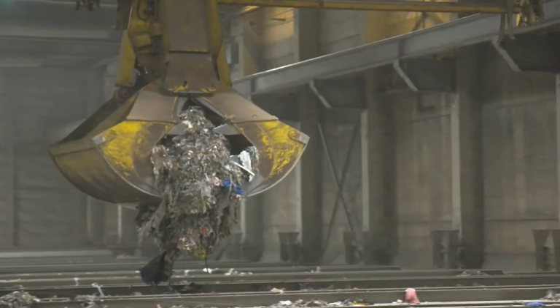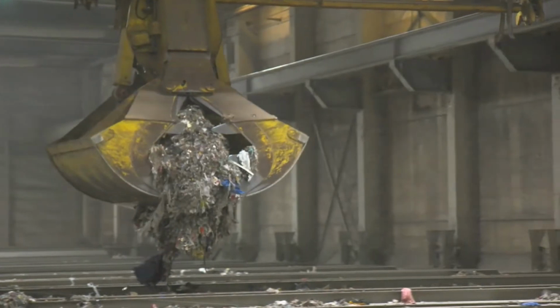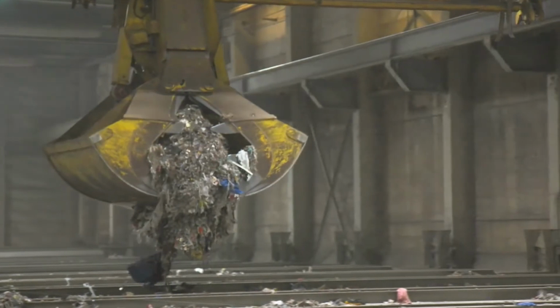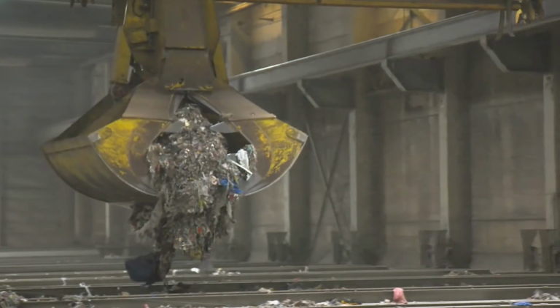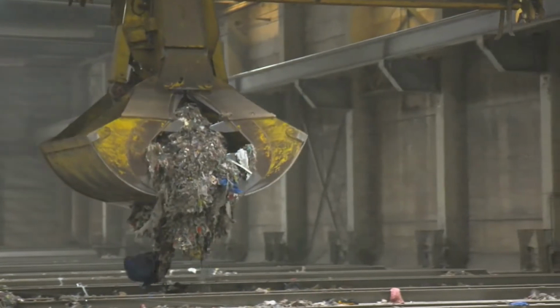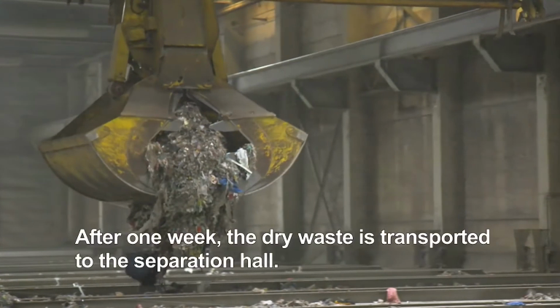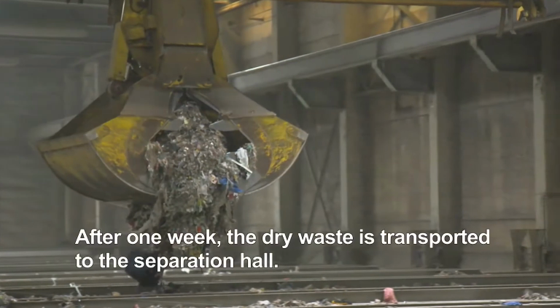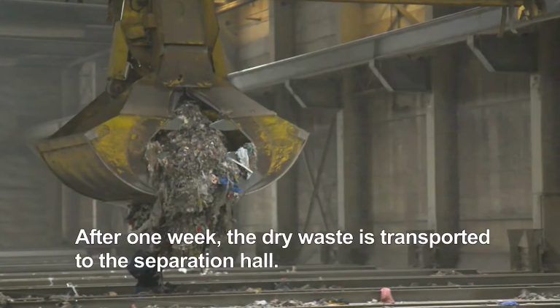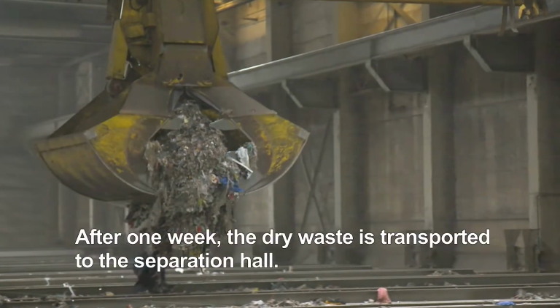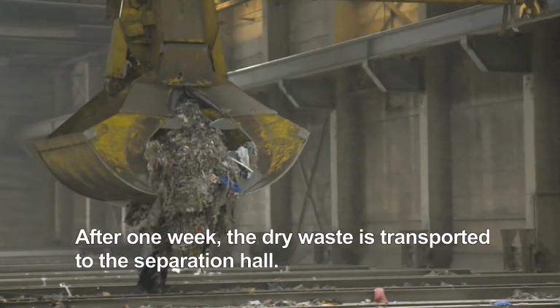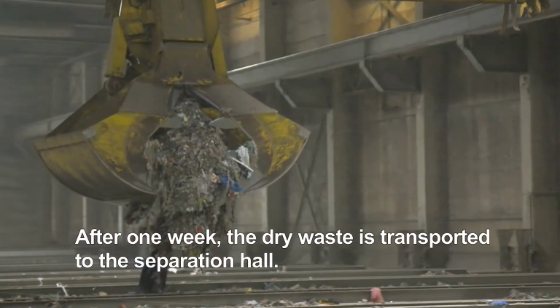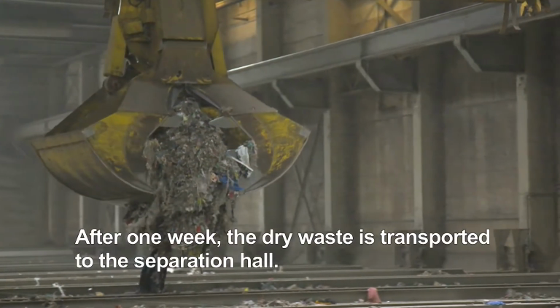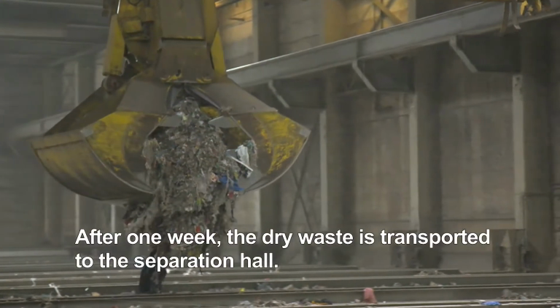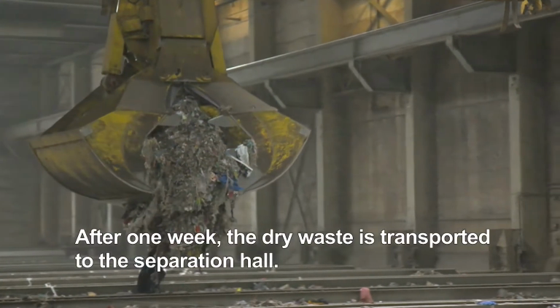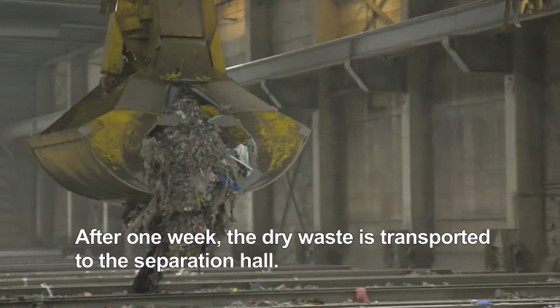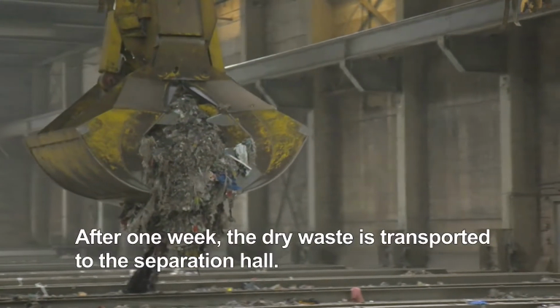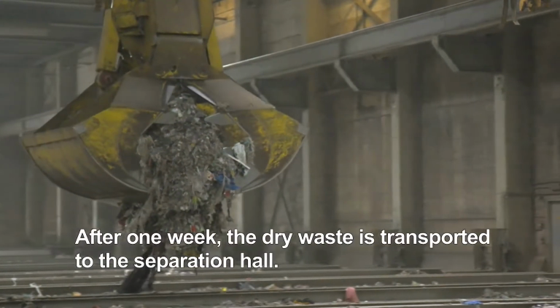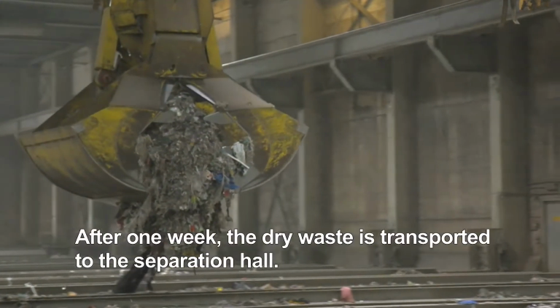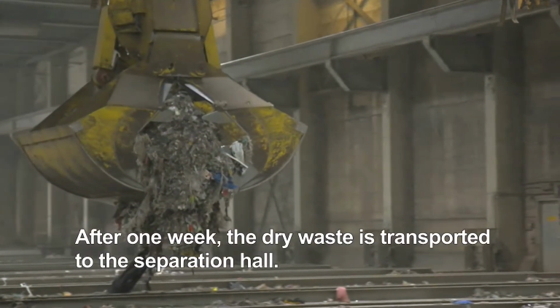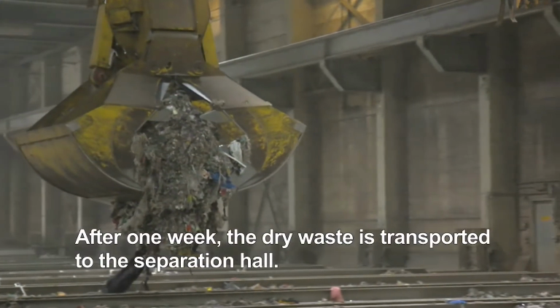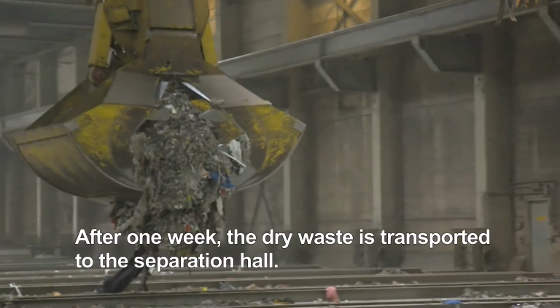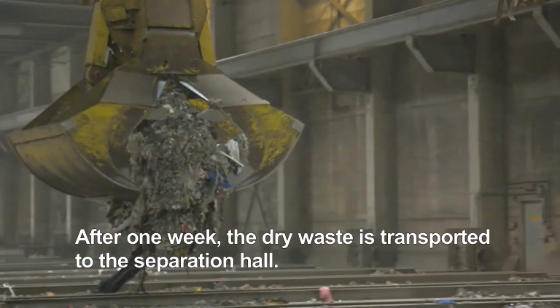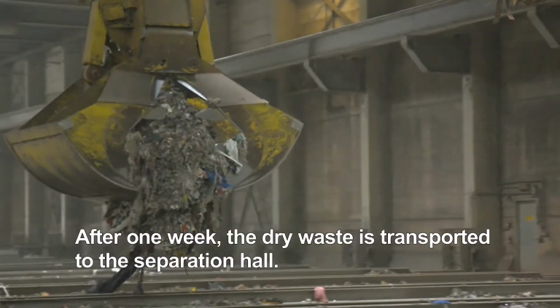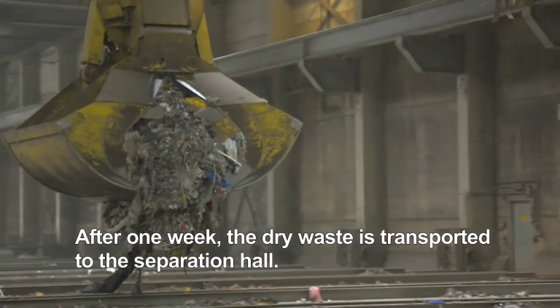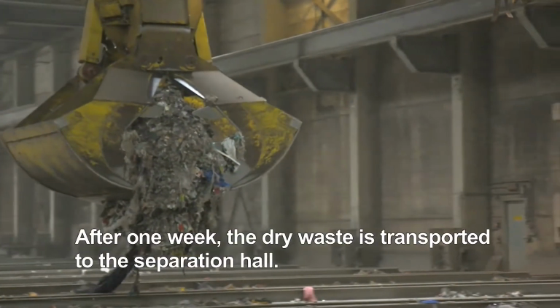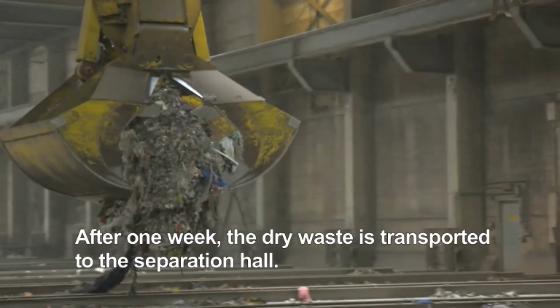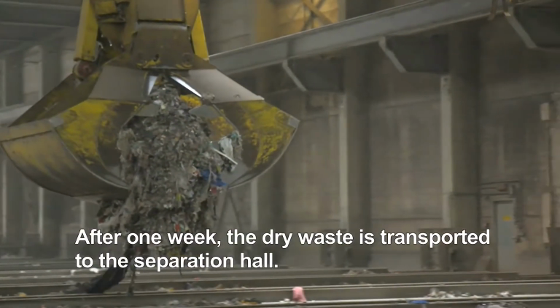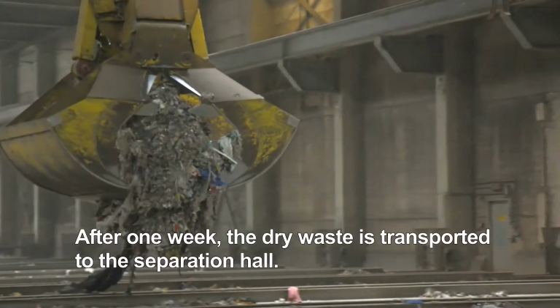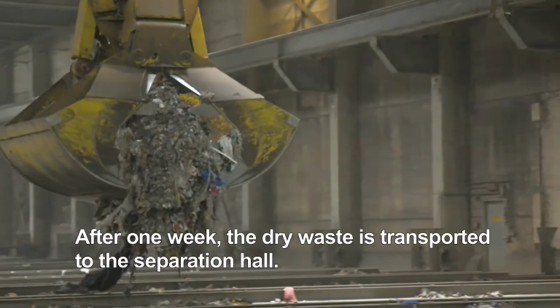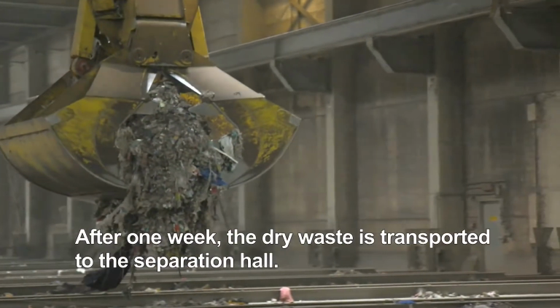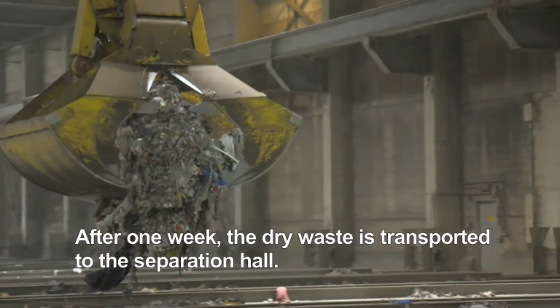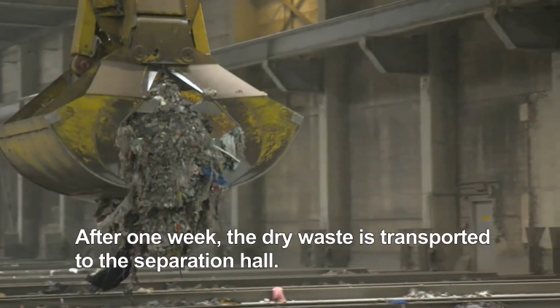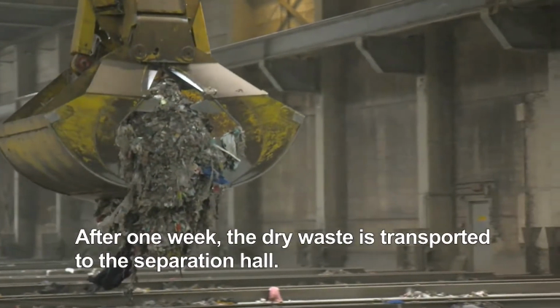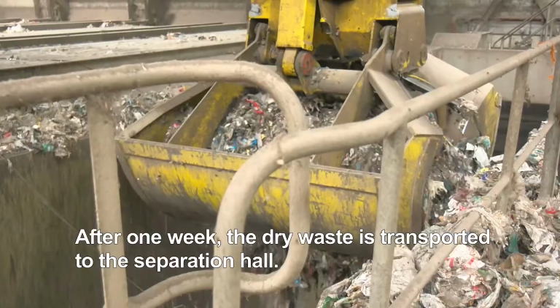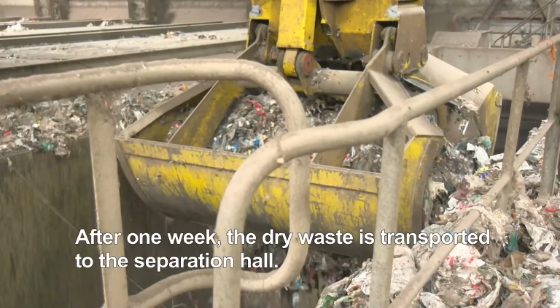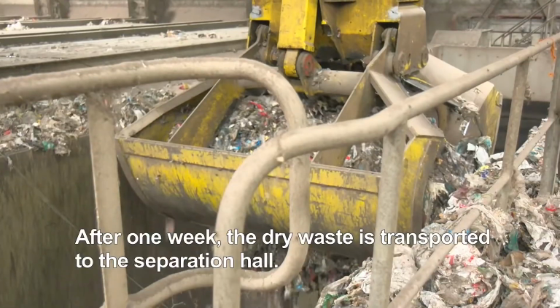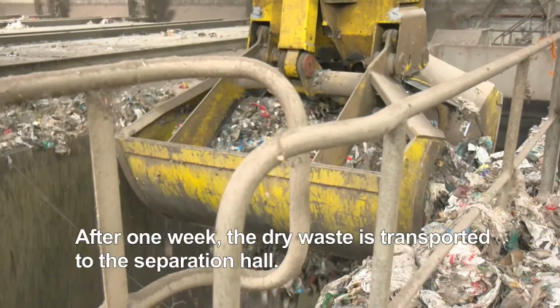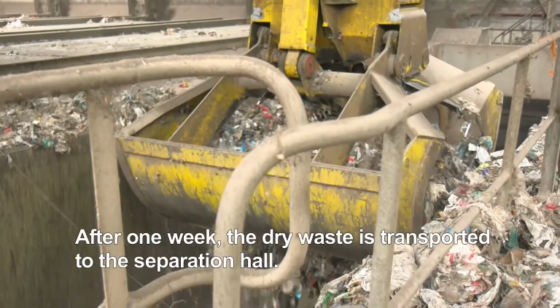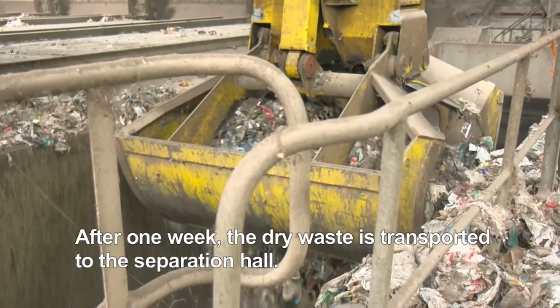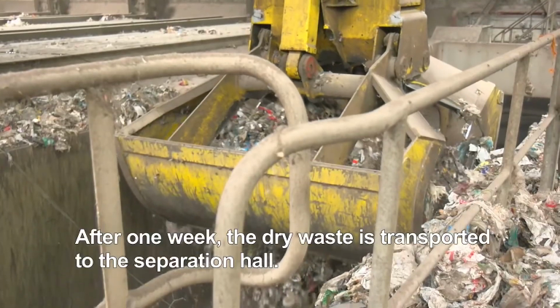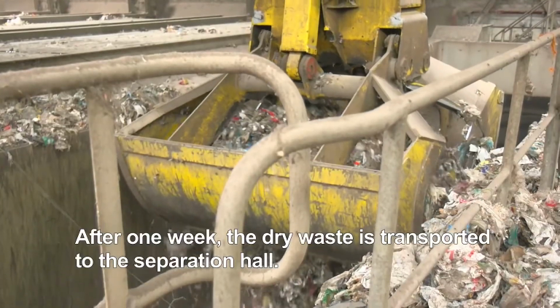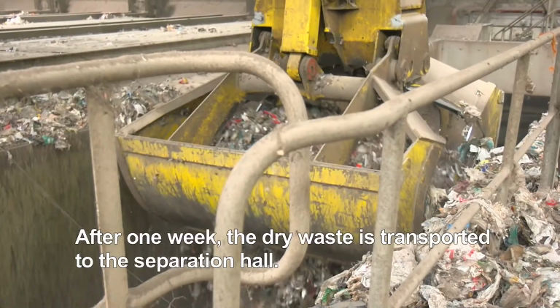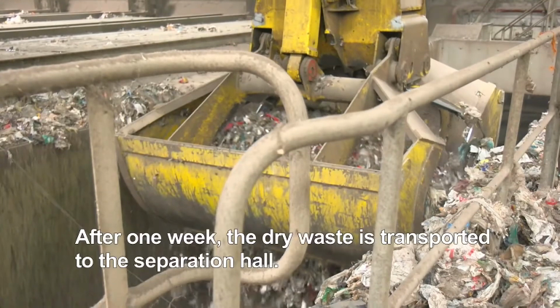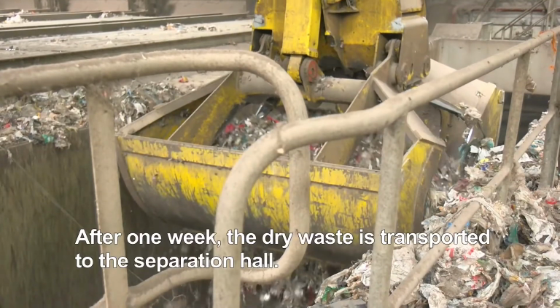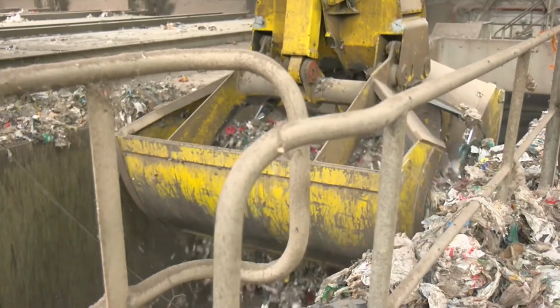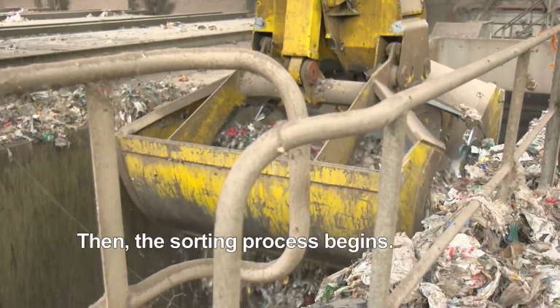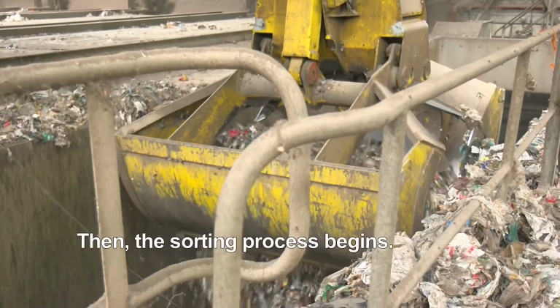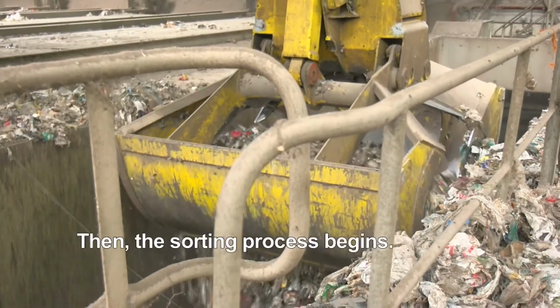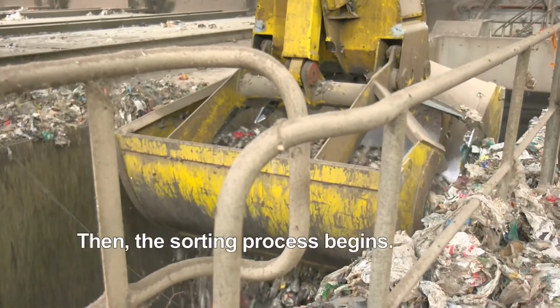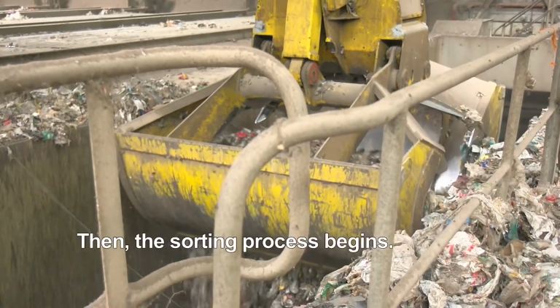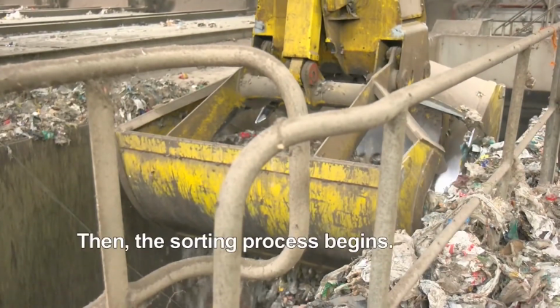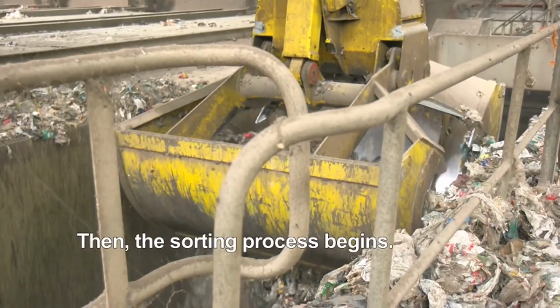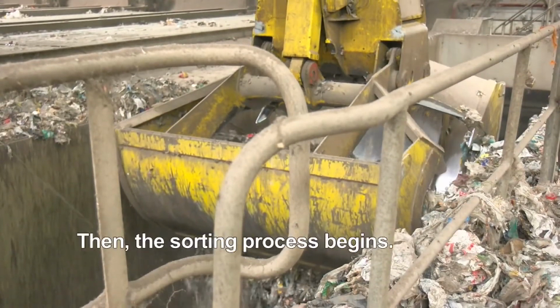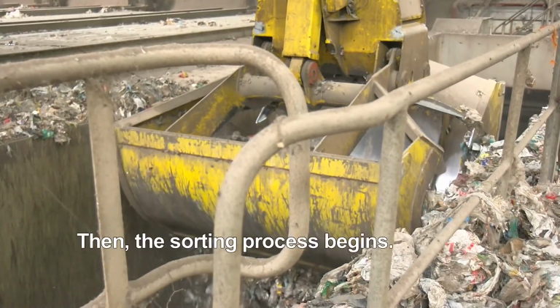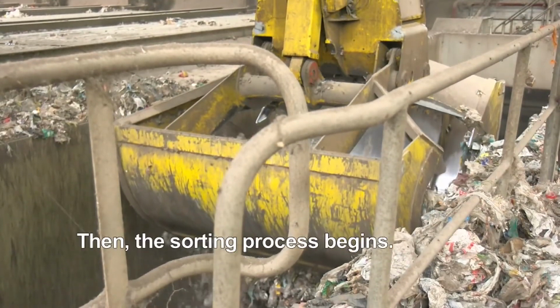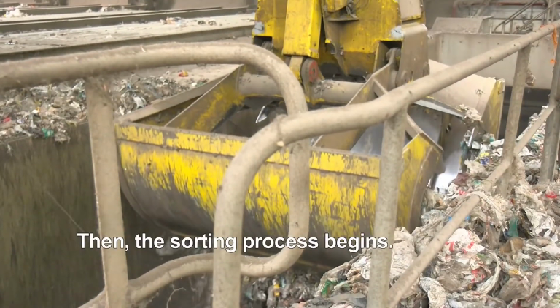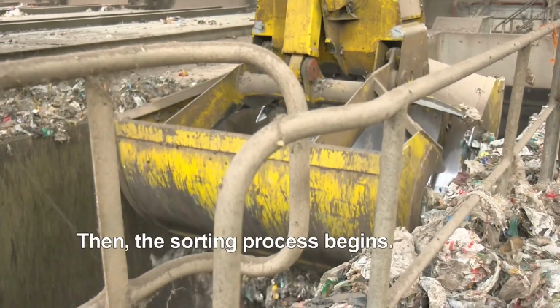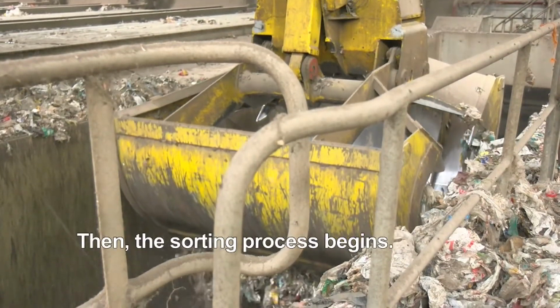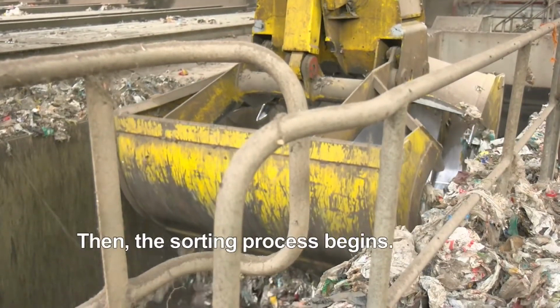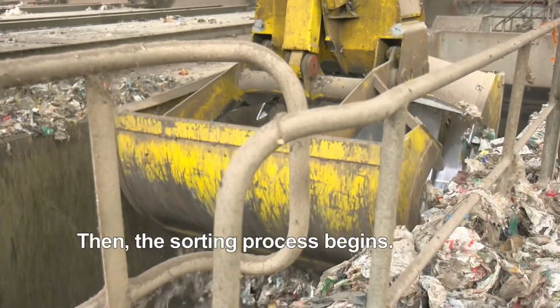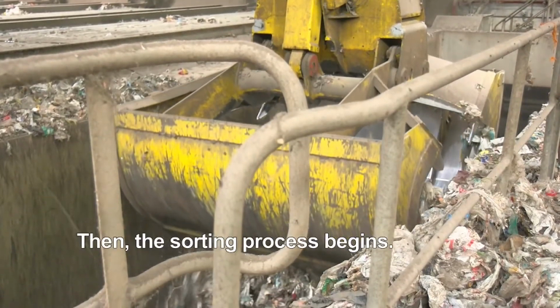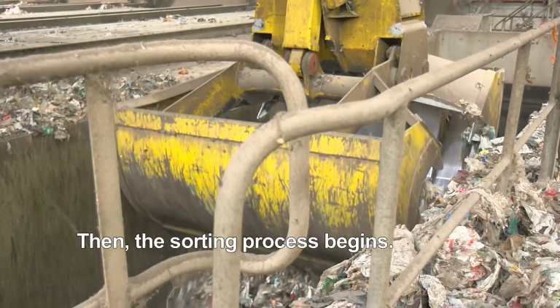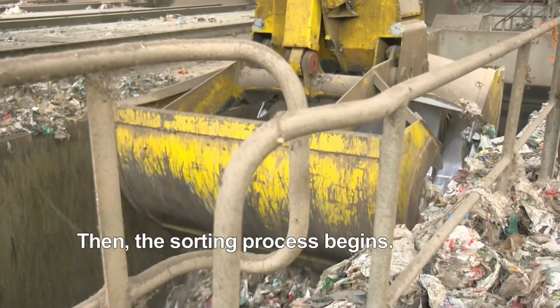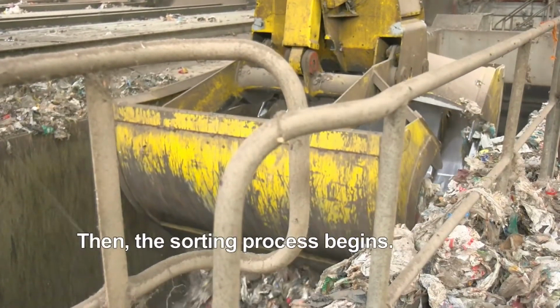The water that is present evaporates and the waste loses up to 30% of its weight. After one week, the dry waste is transported to the separation hall, where the sorting process begins.